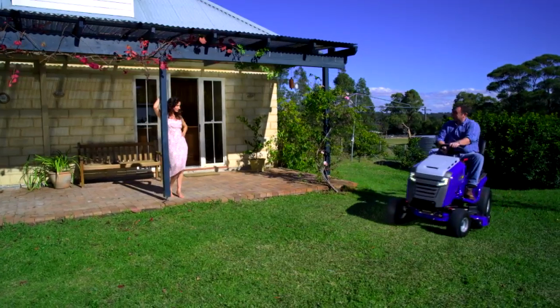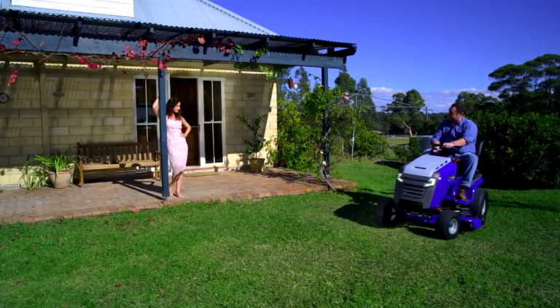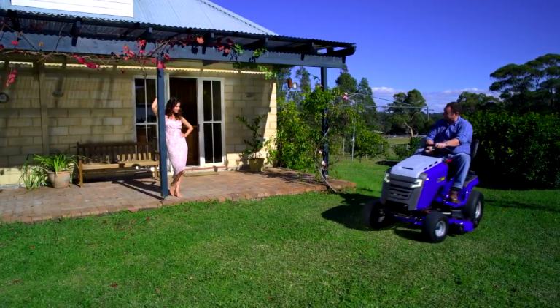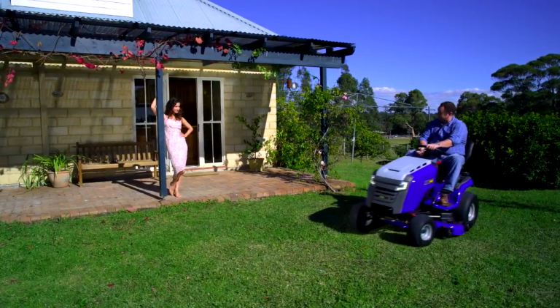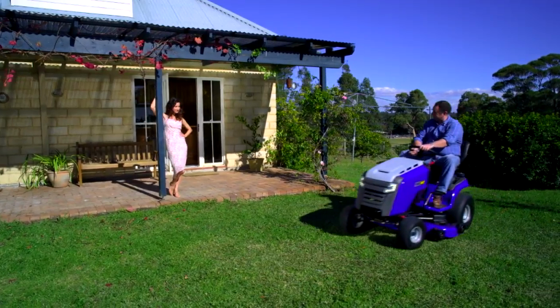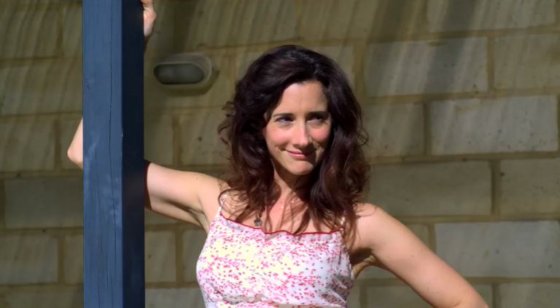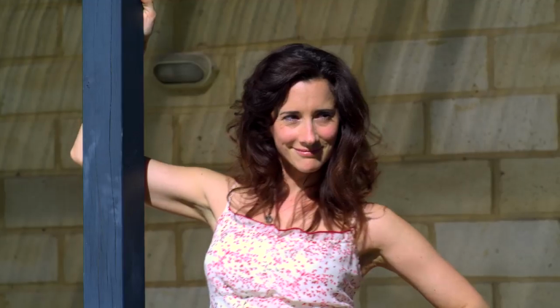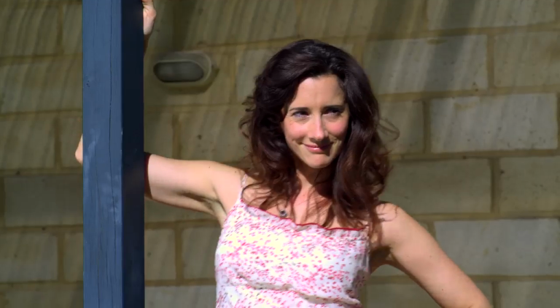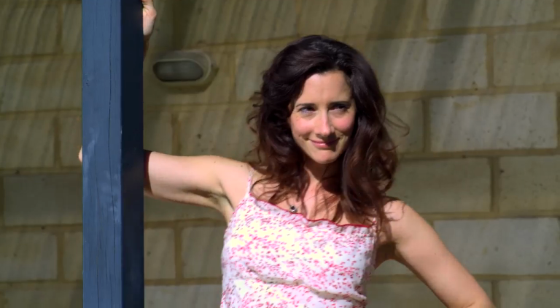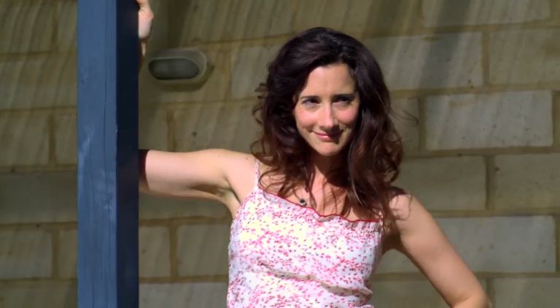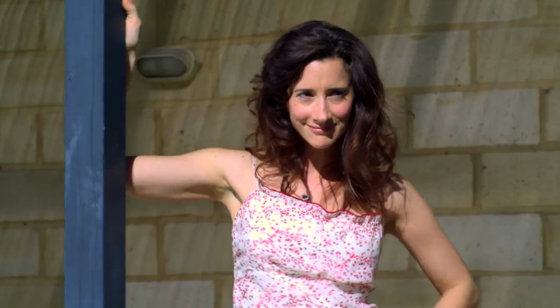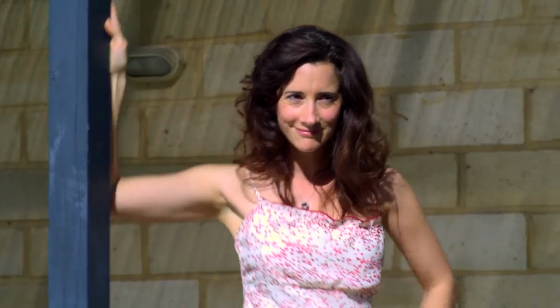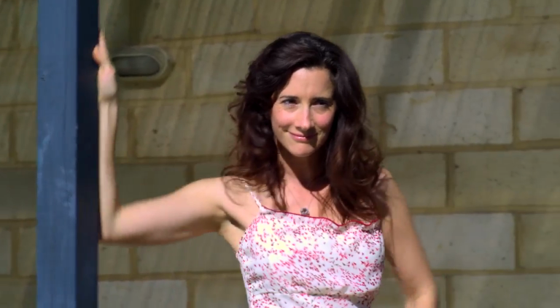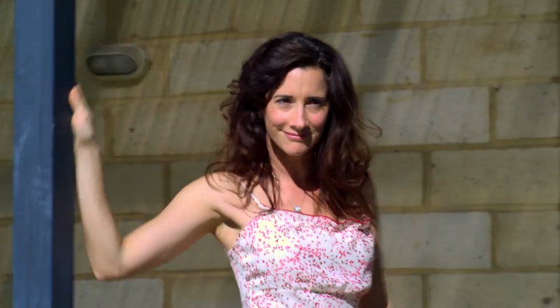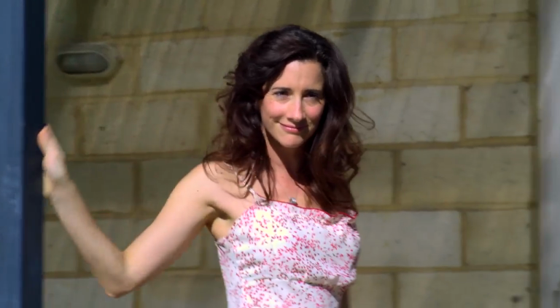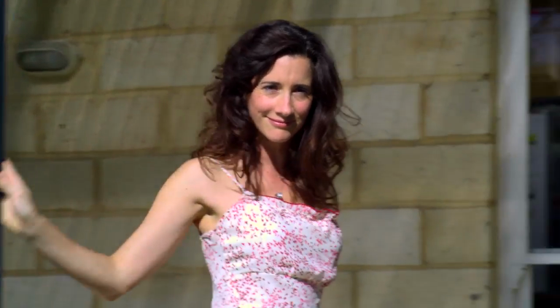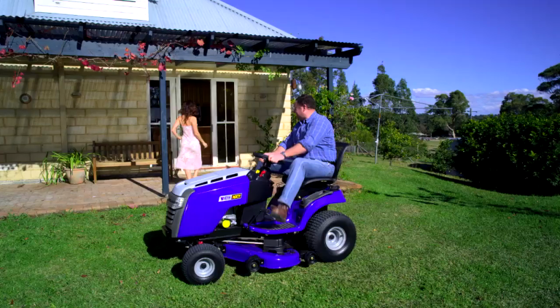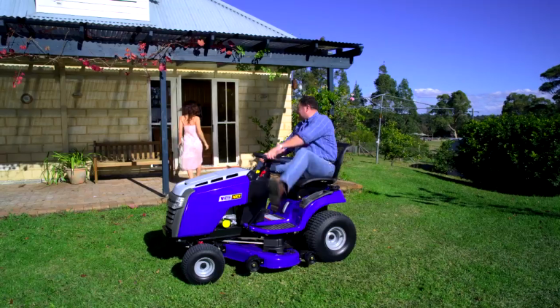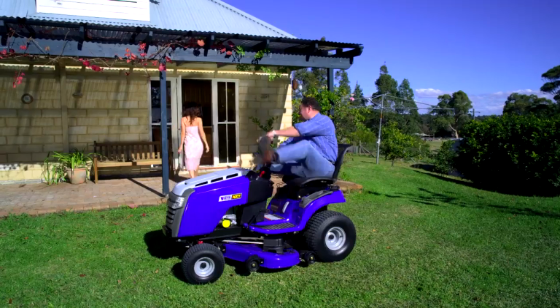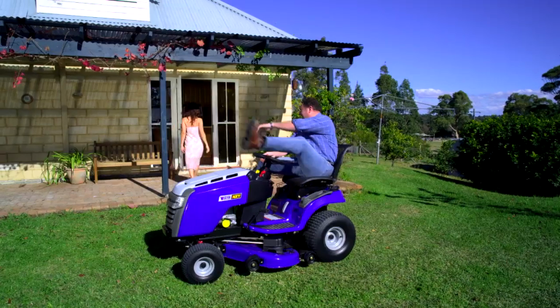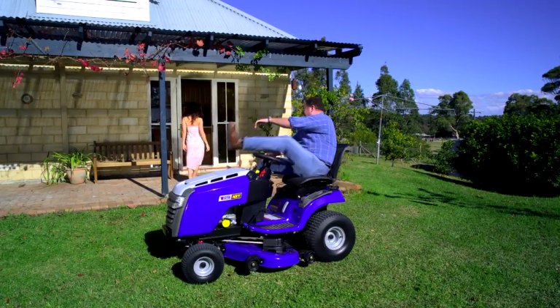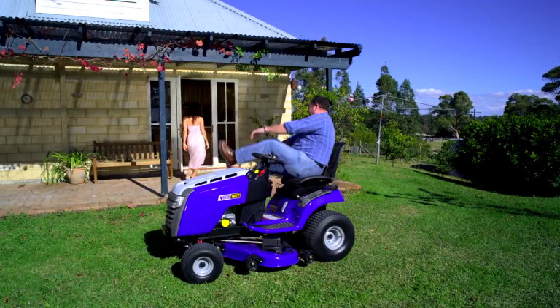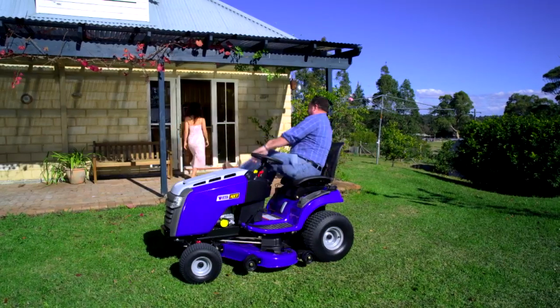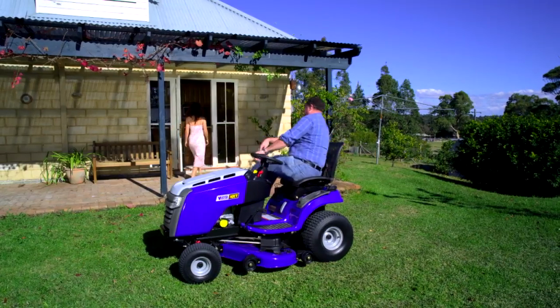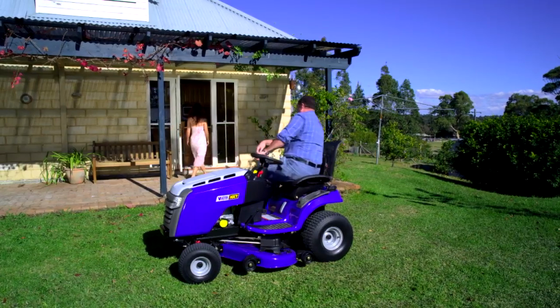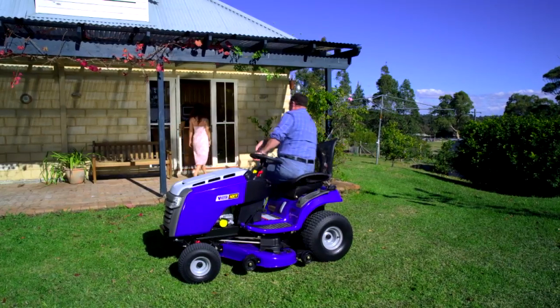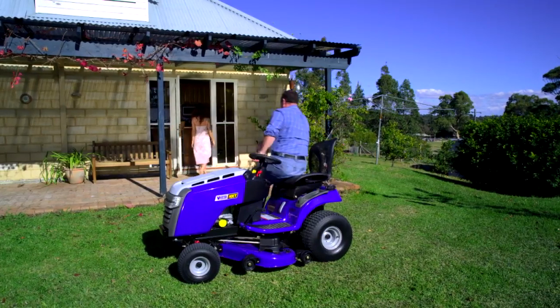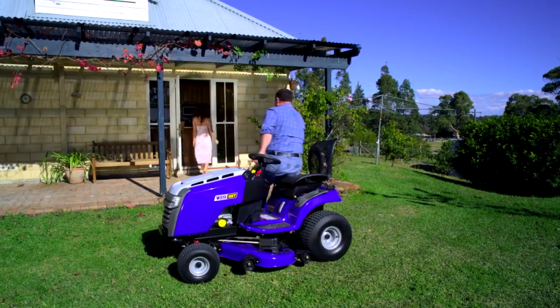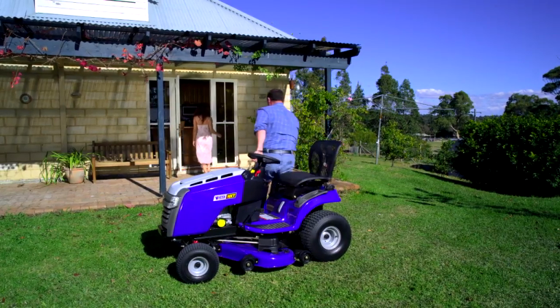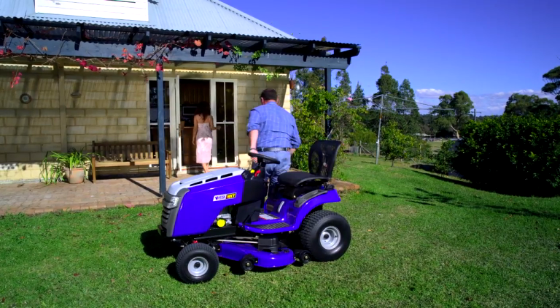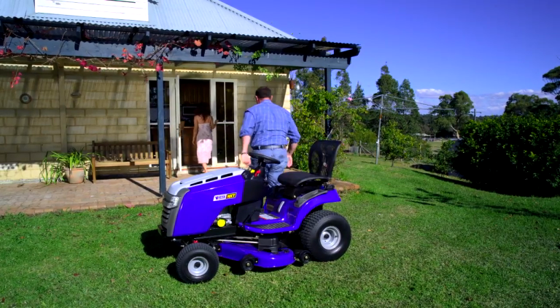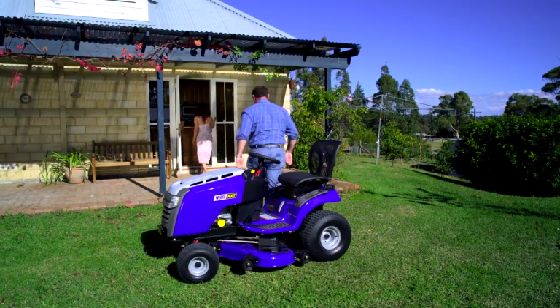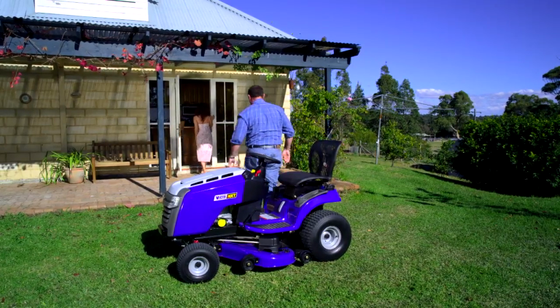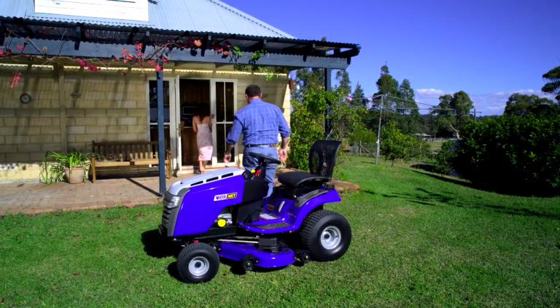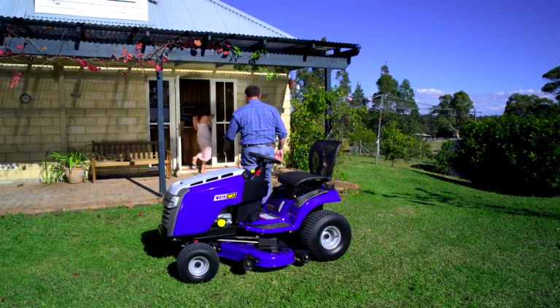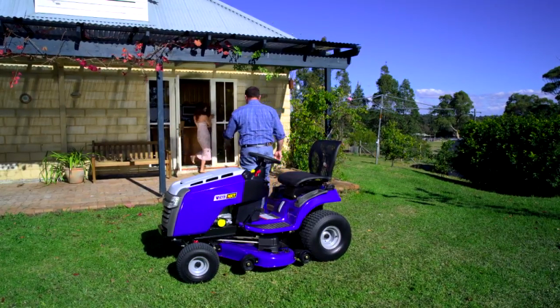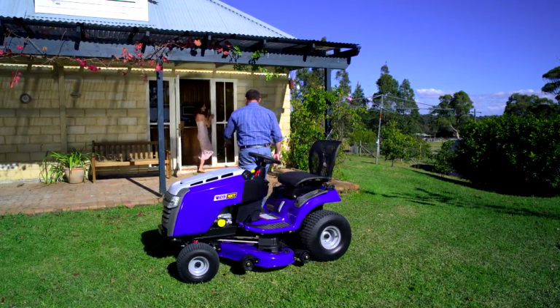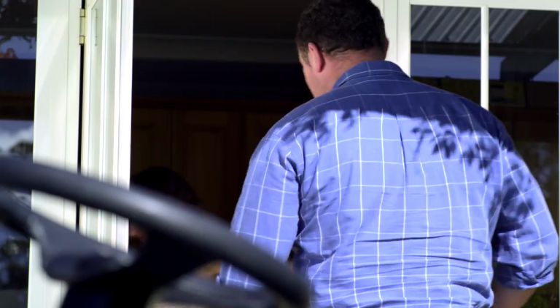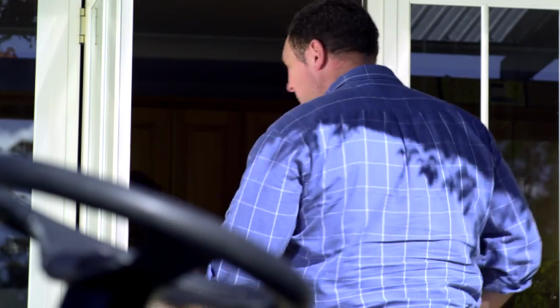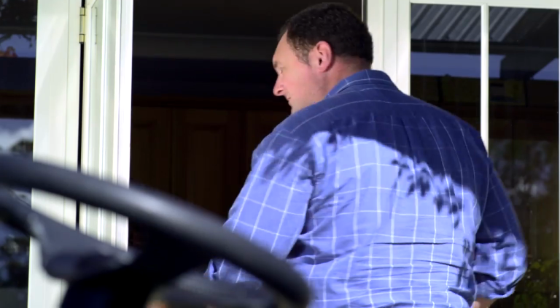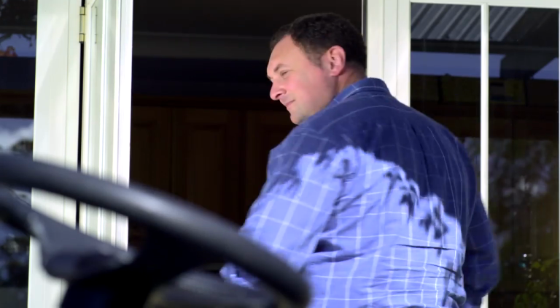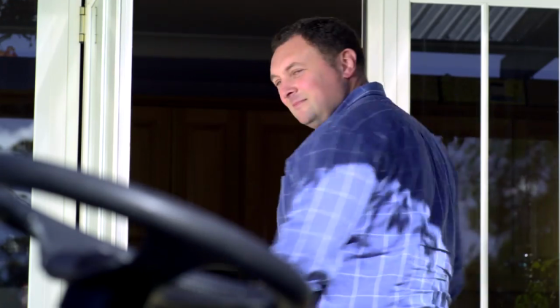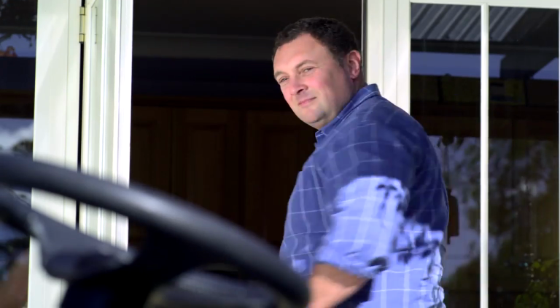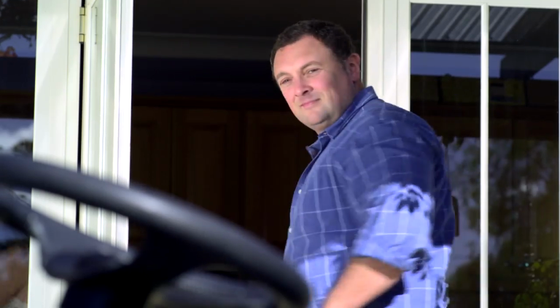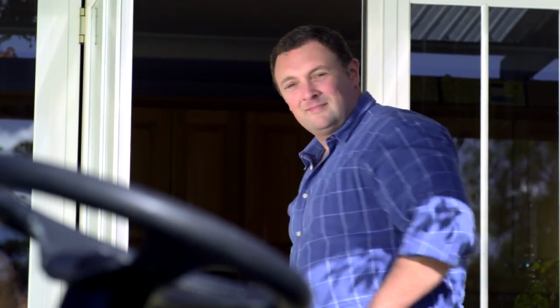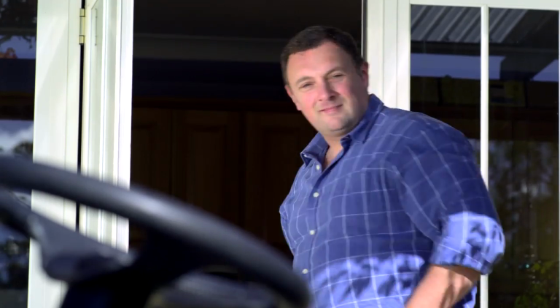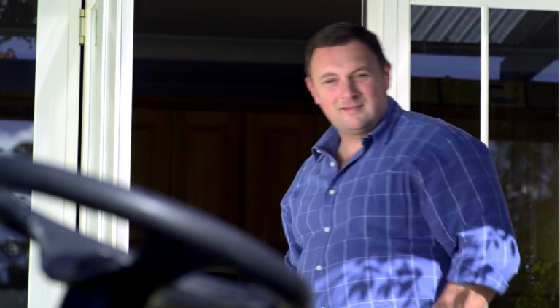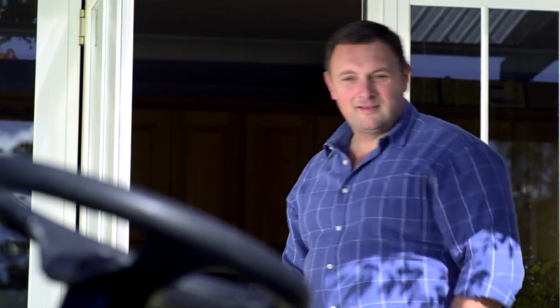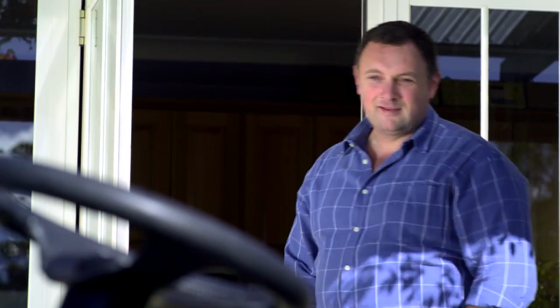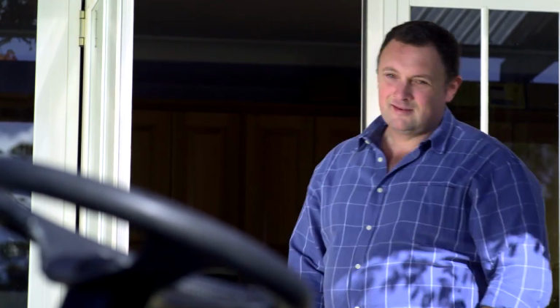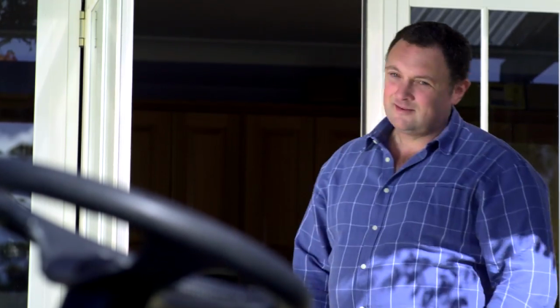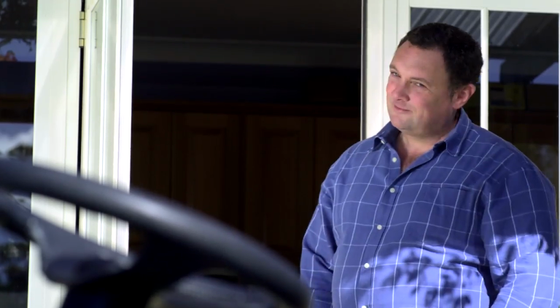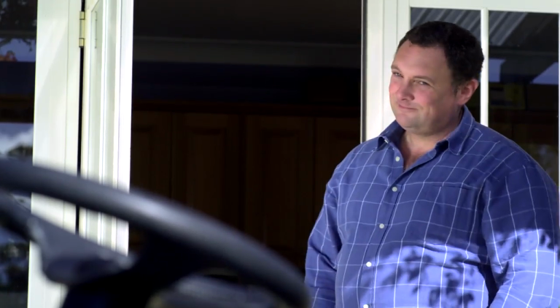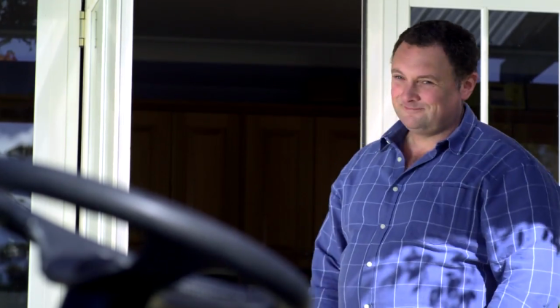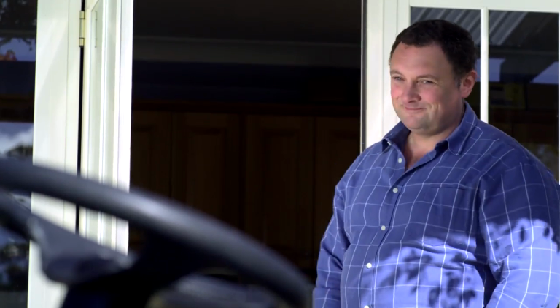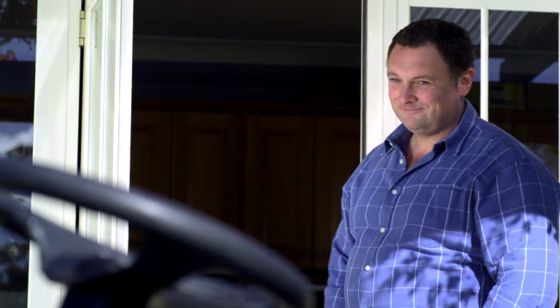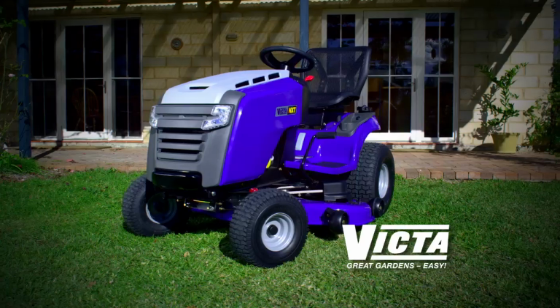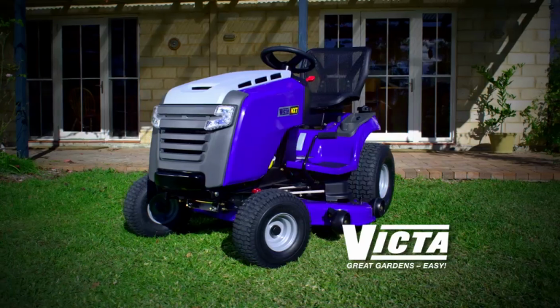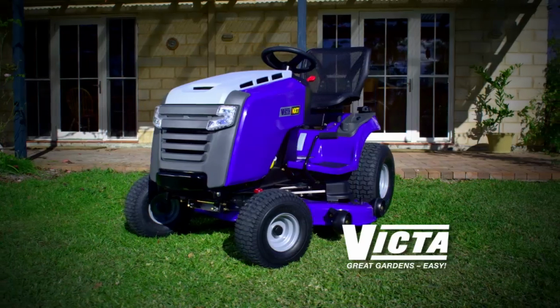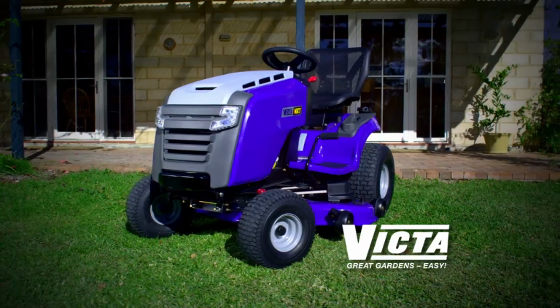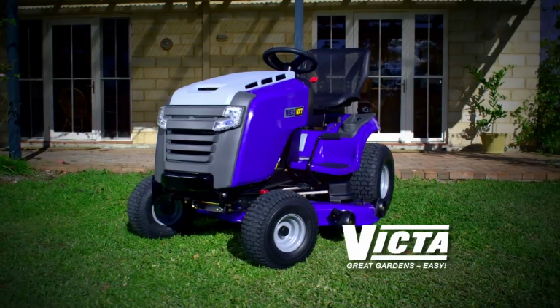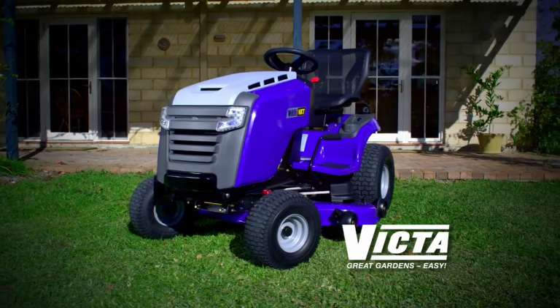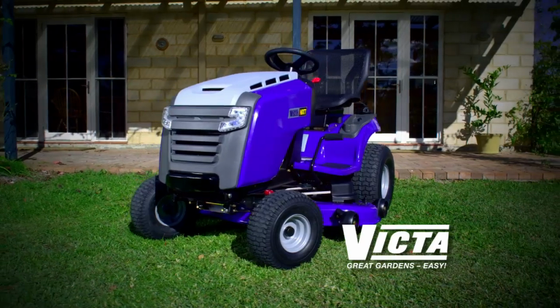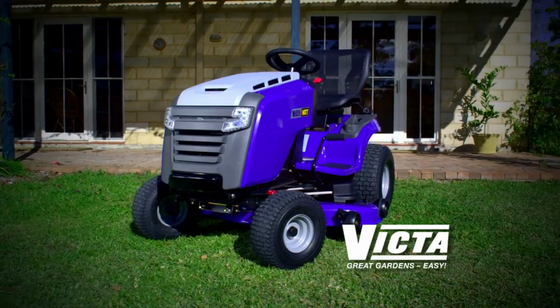In fact, Victor Next Generation lawn mowers are so efficient you'll have time to cut your neighbor's grass.